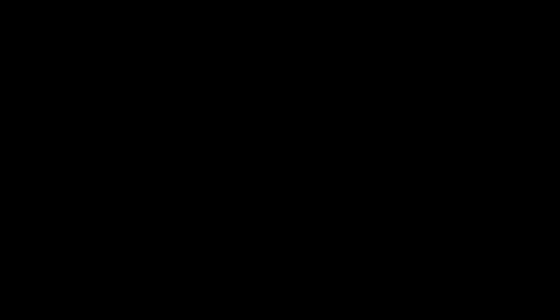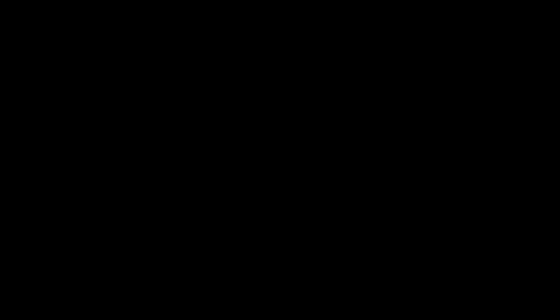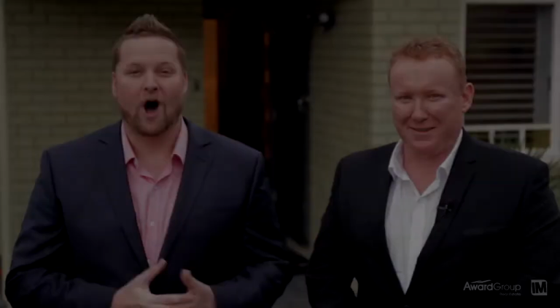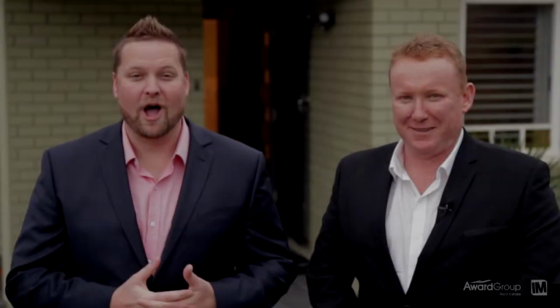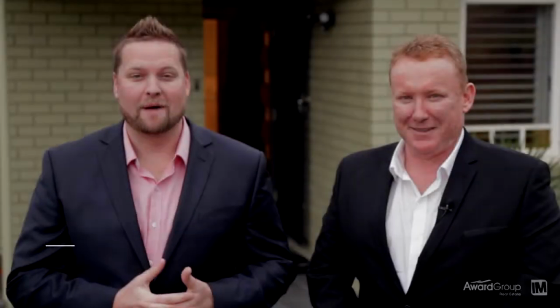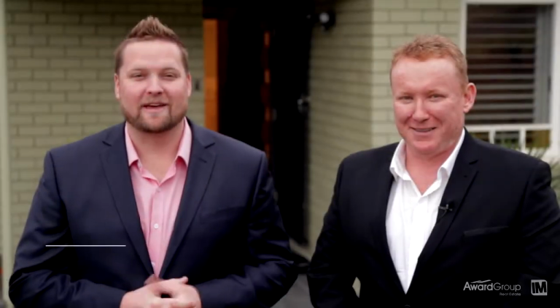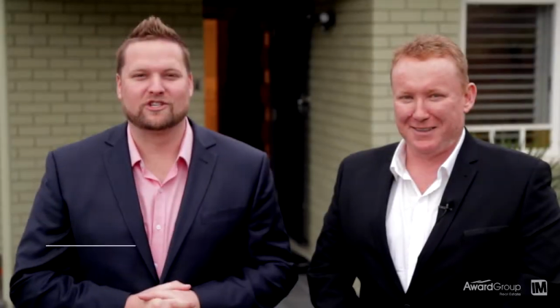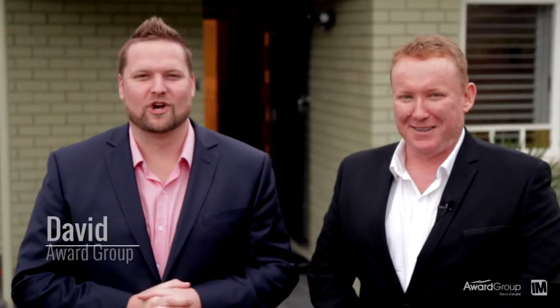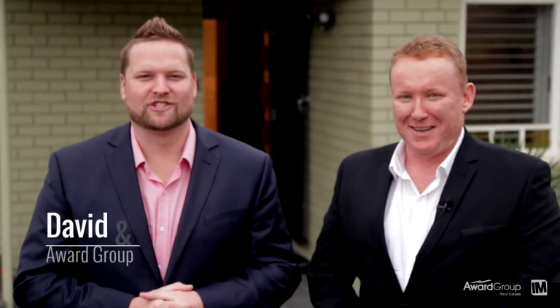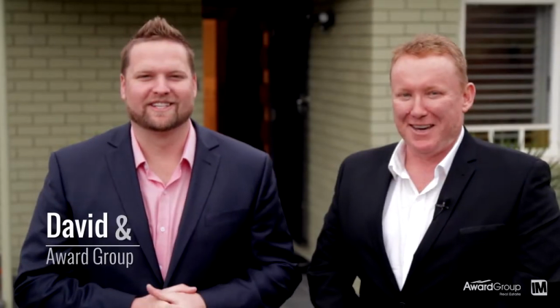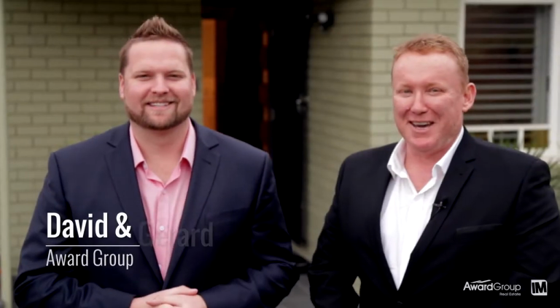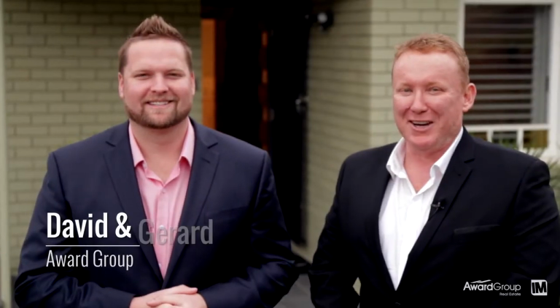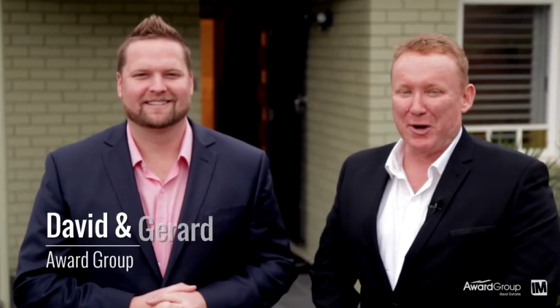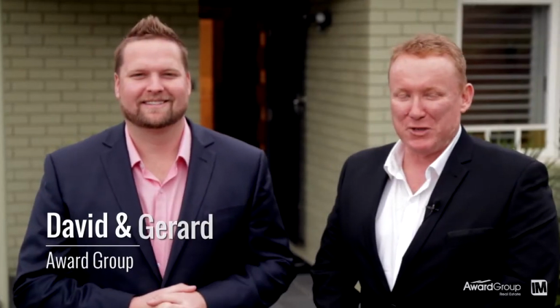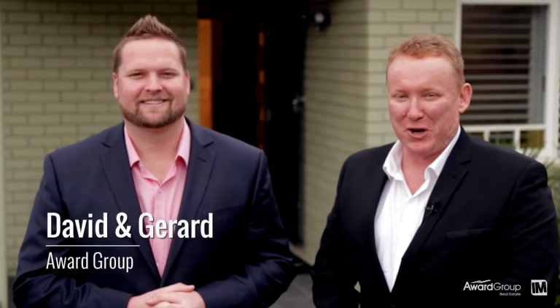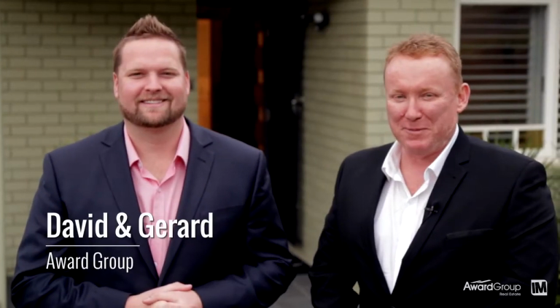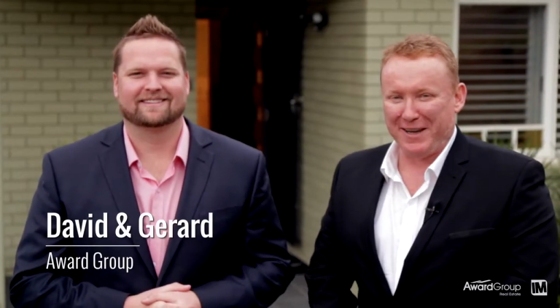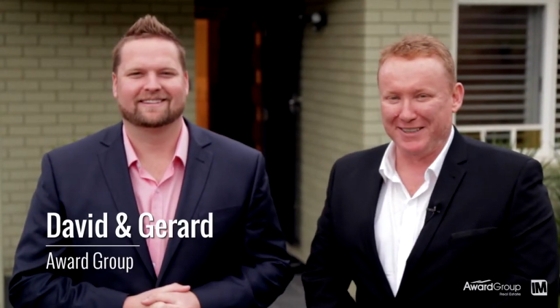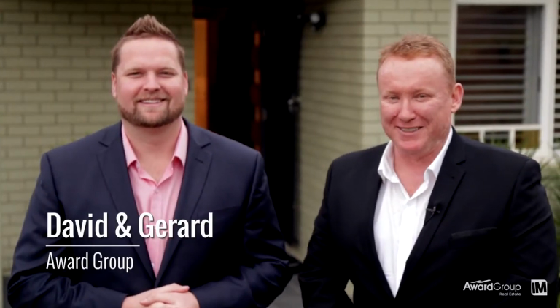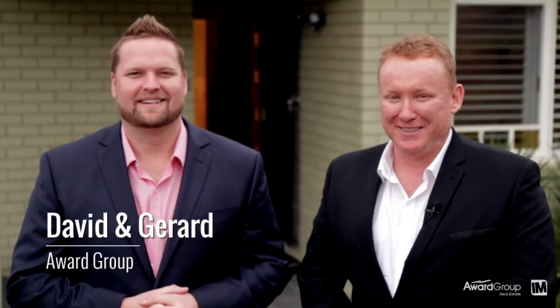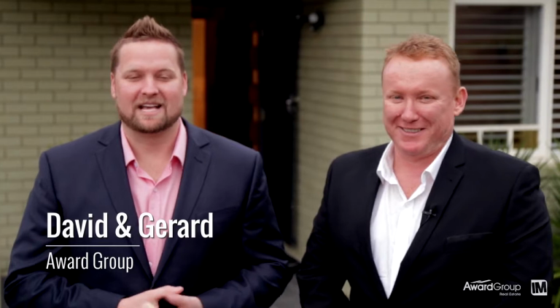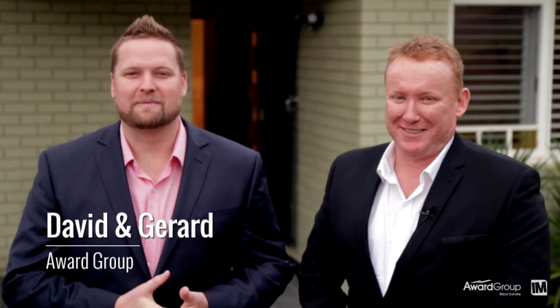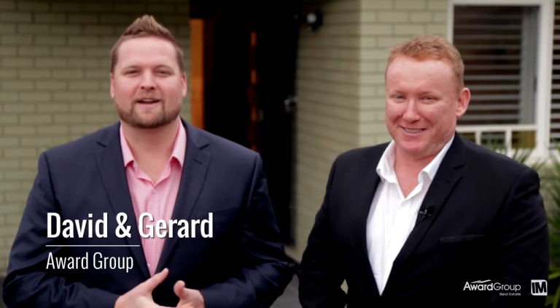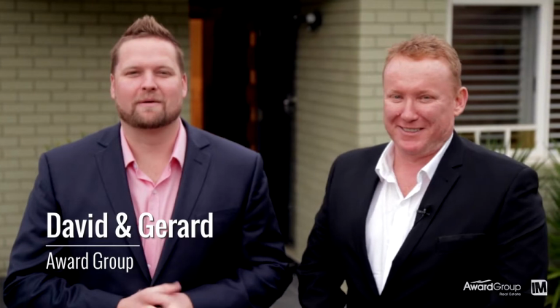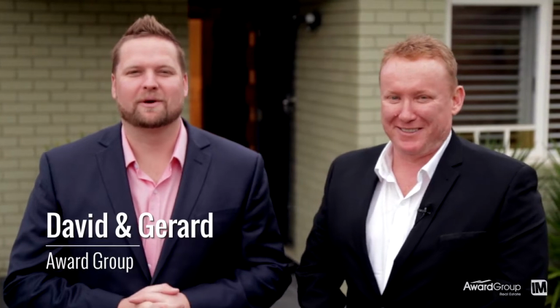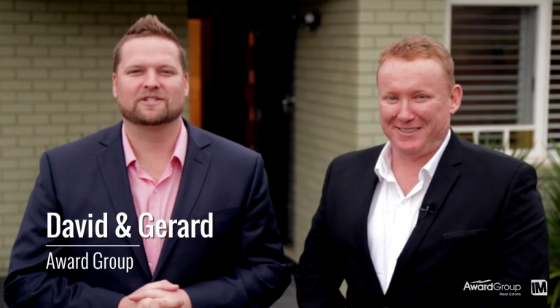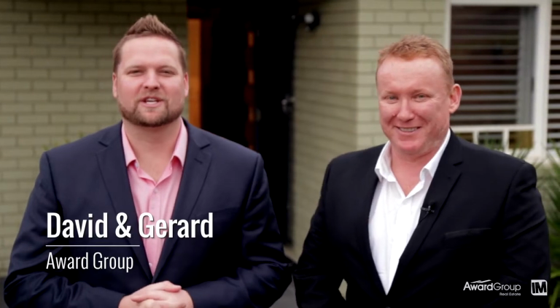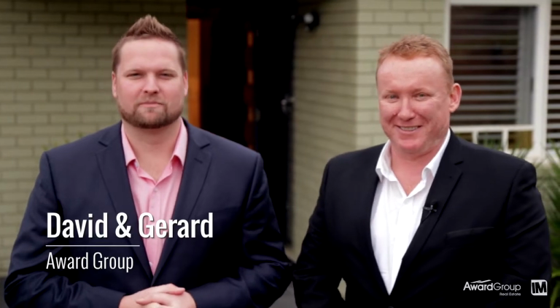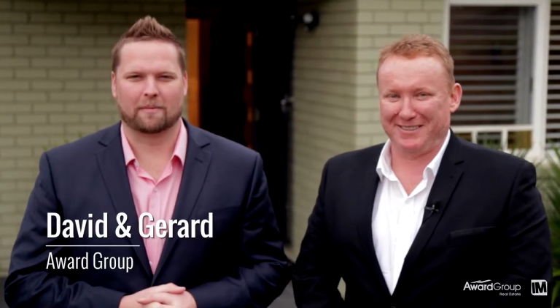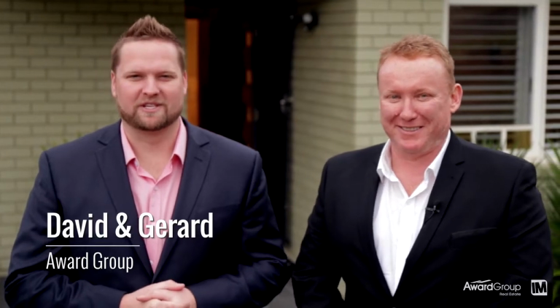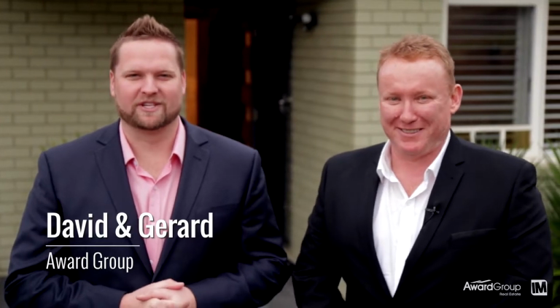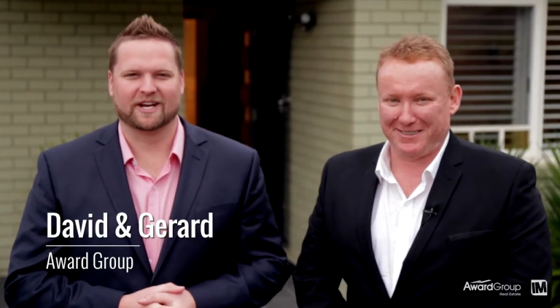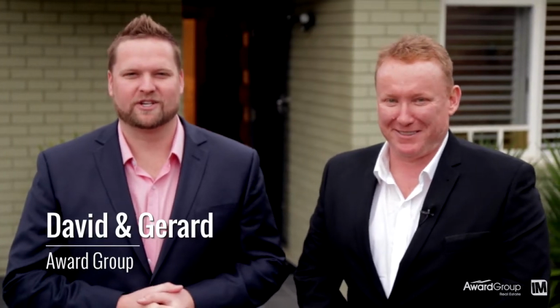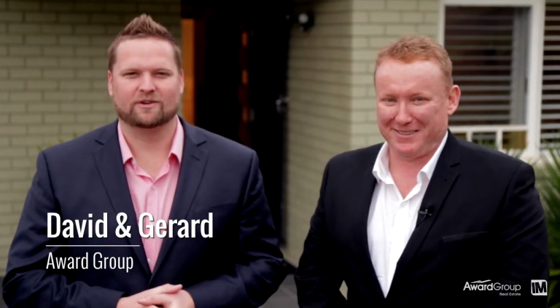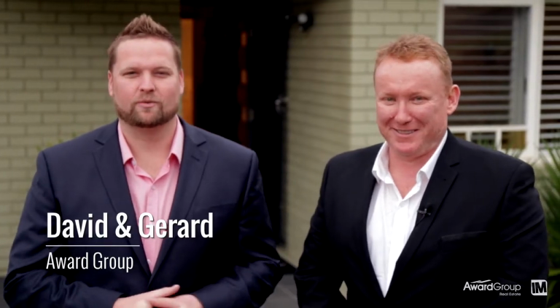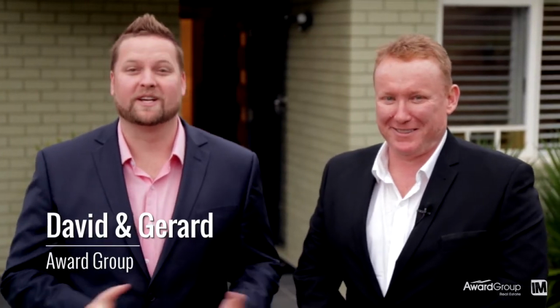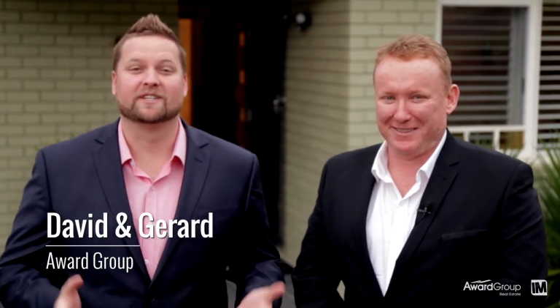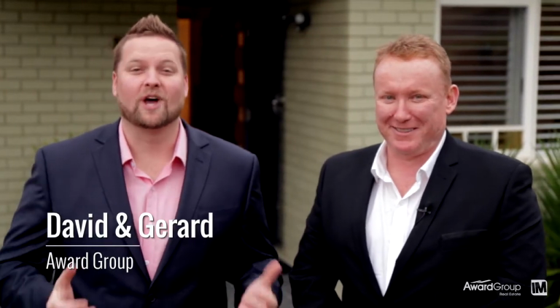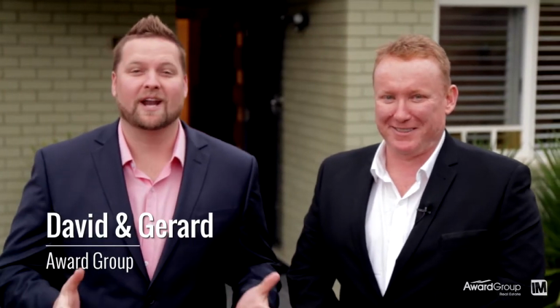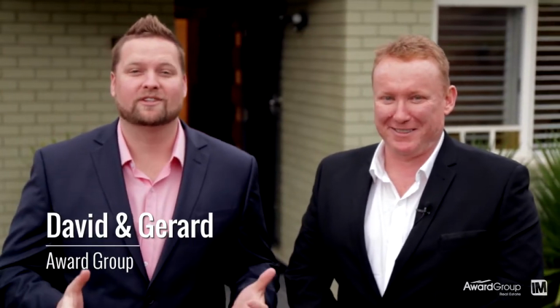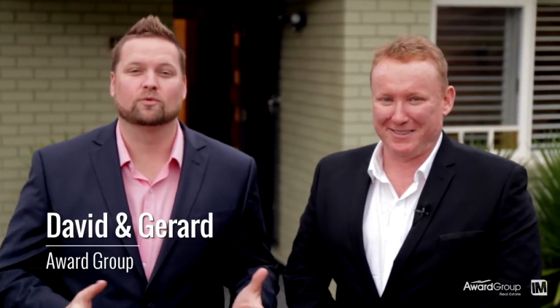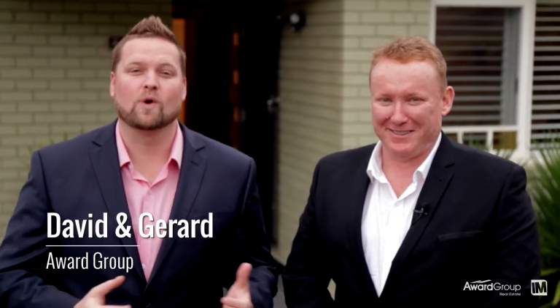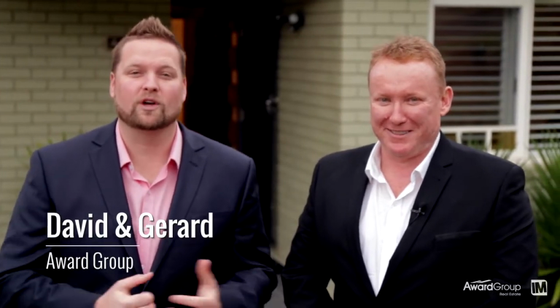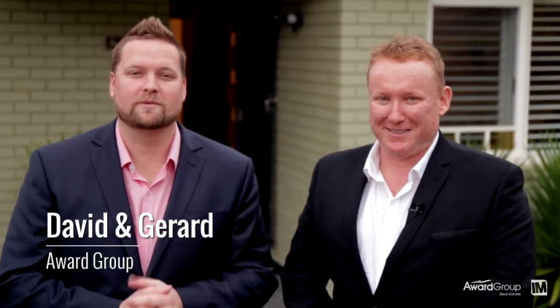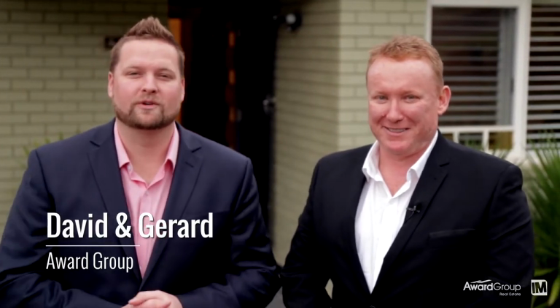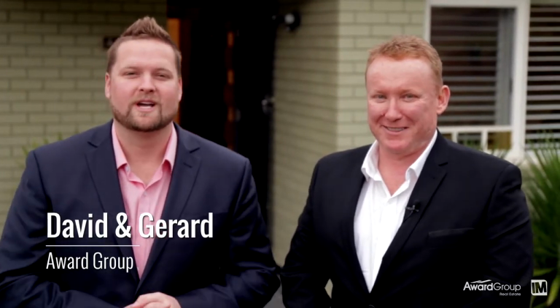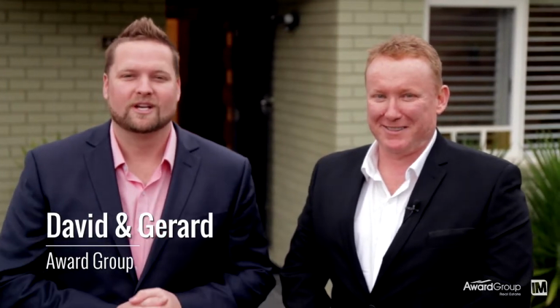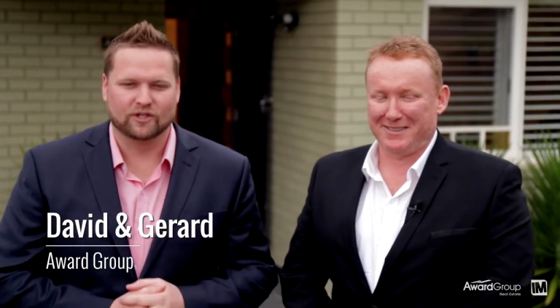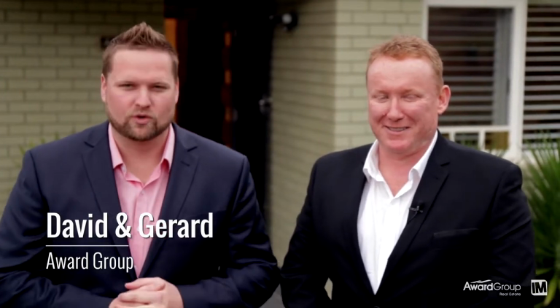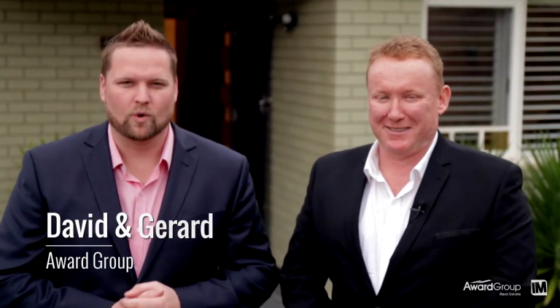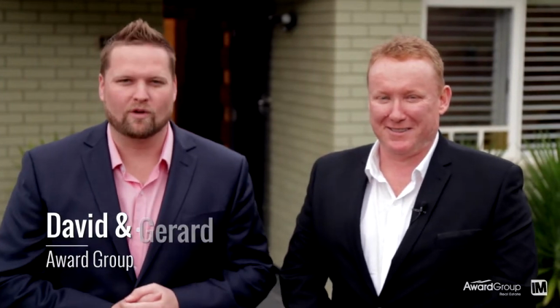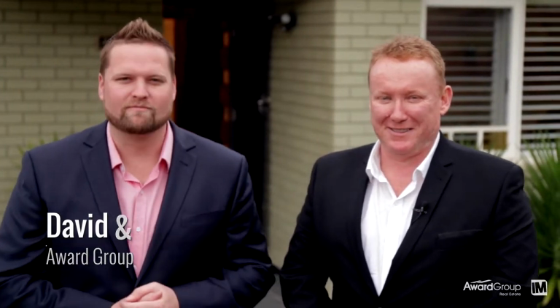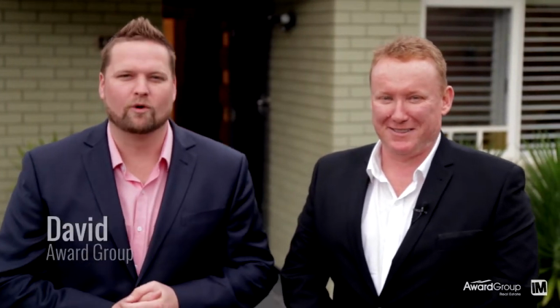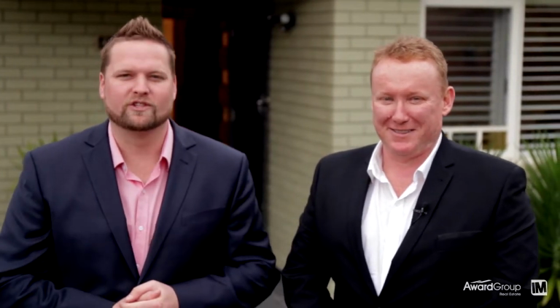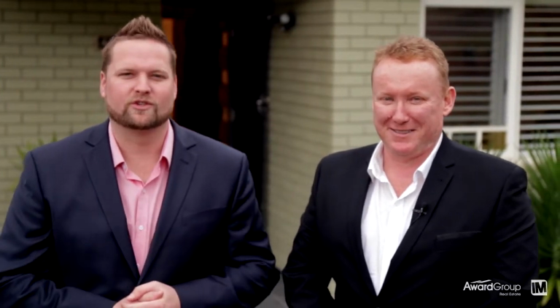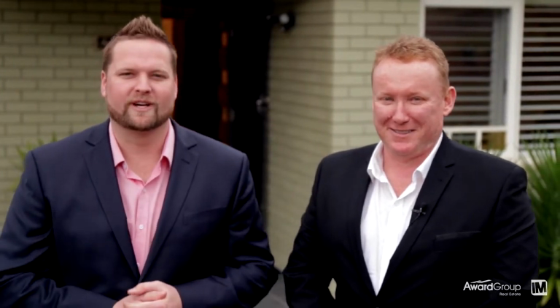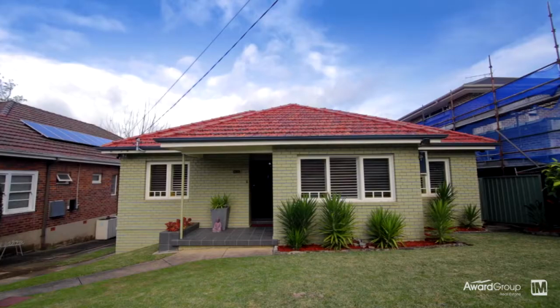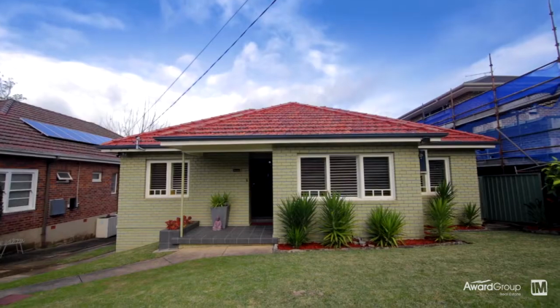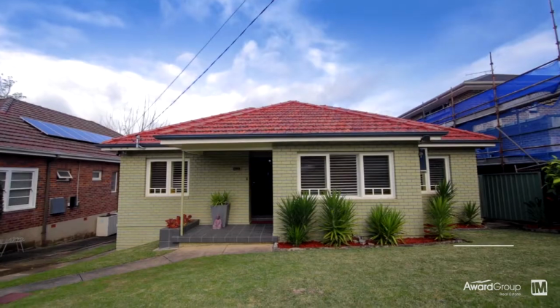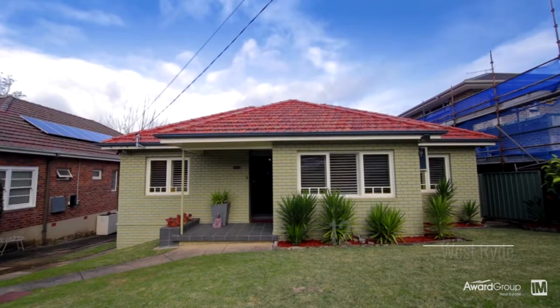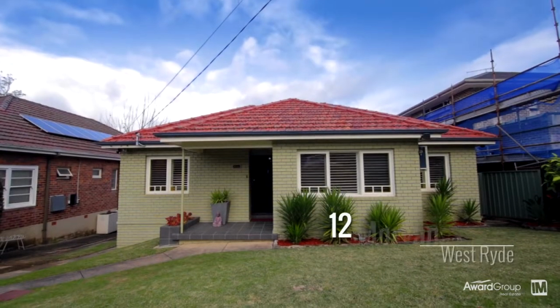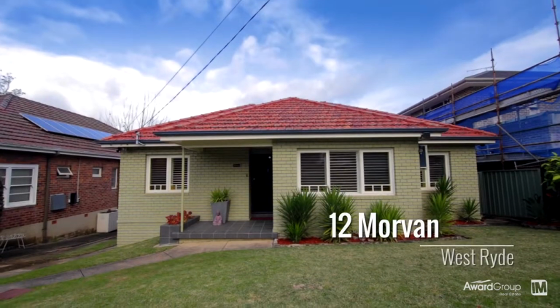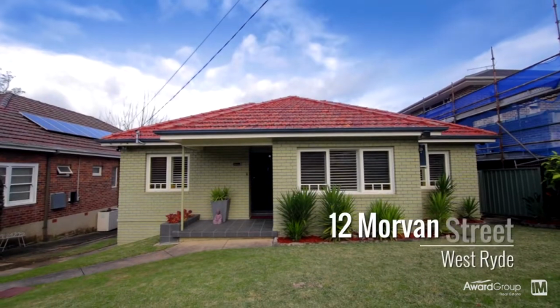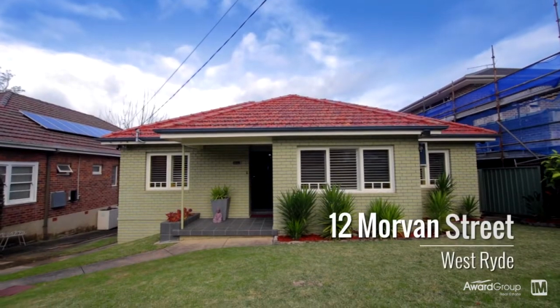Hi, I'm David Johnson and I'm Jared Mangan. As part of our prestige property selection, we are delighted to welcome you to 12 Malvern Street here in West Rye.